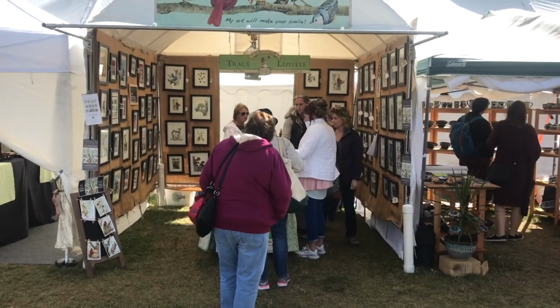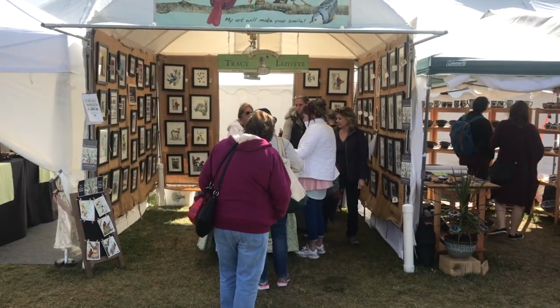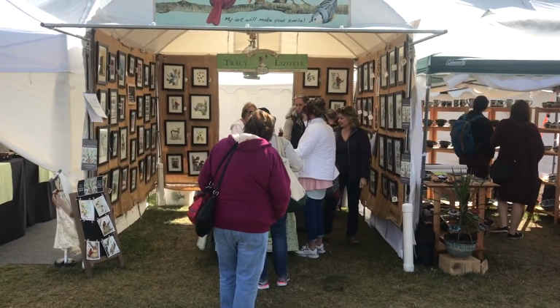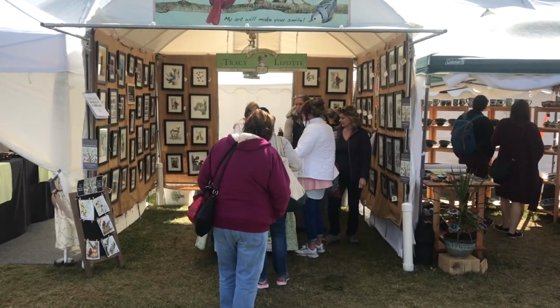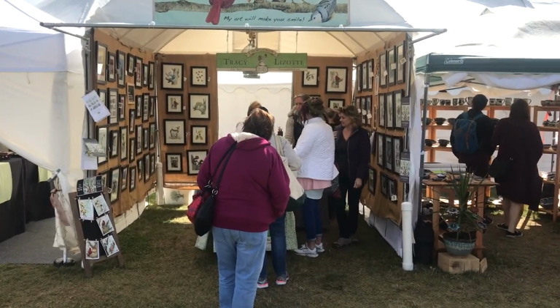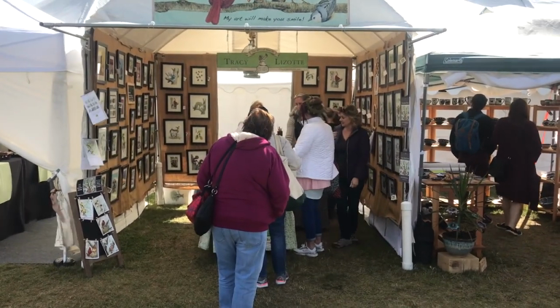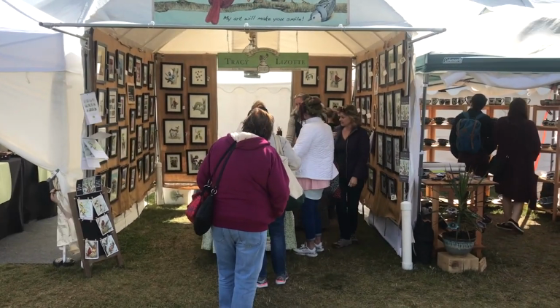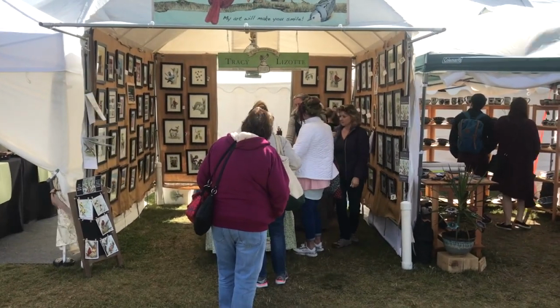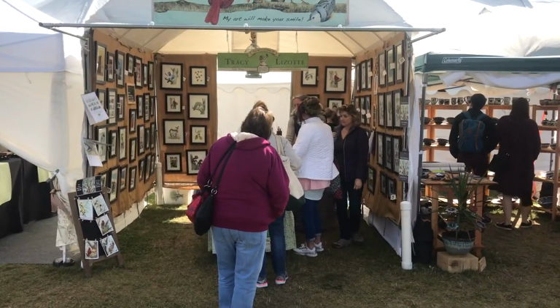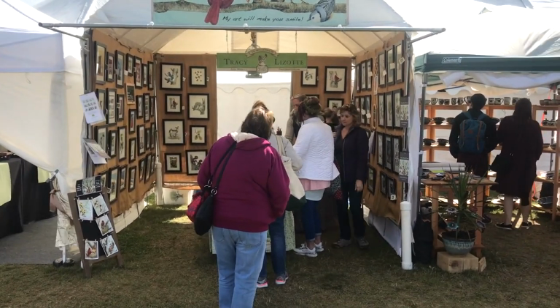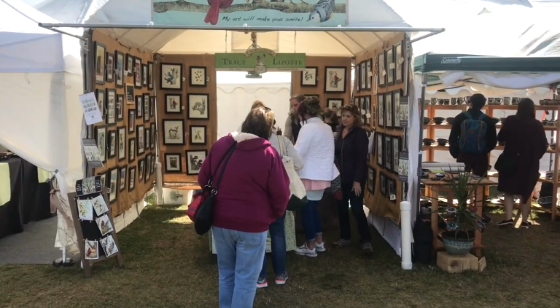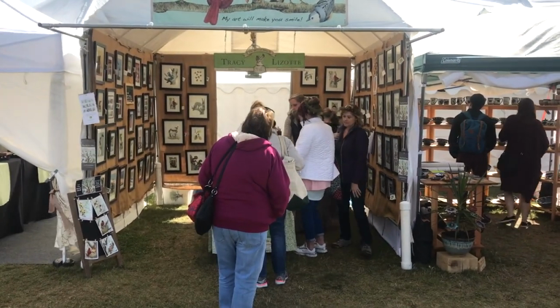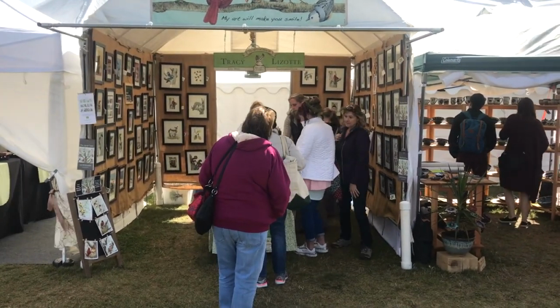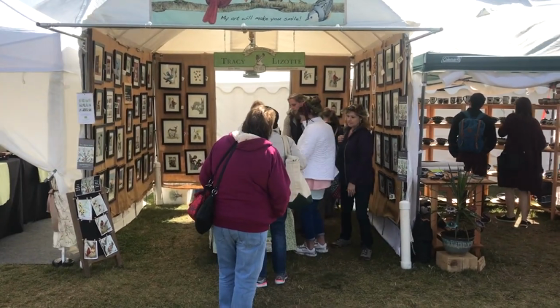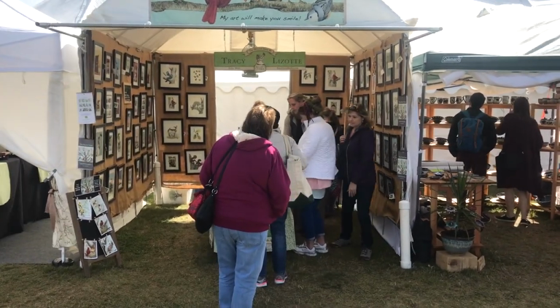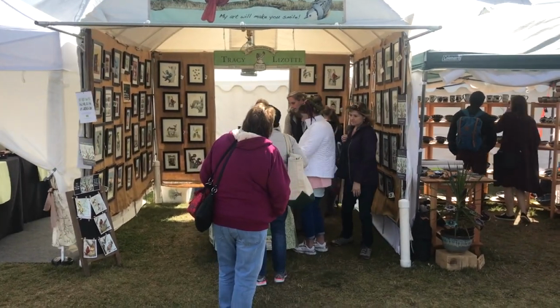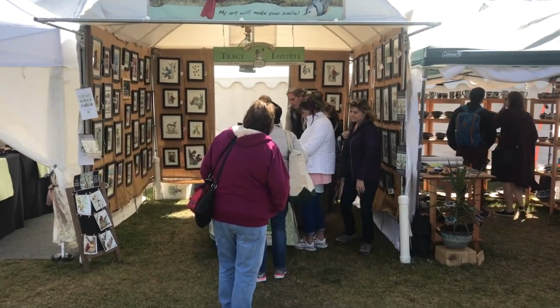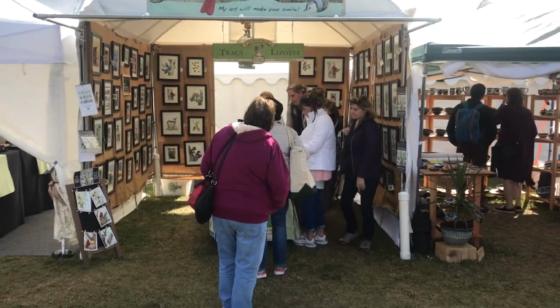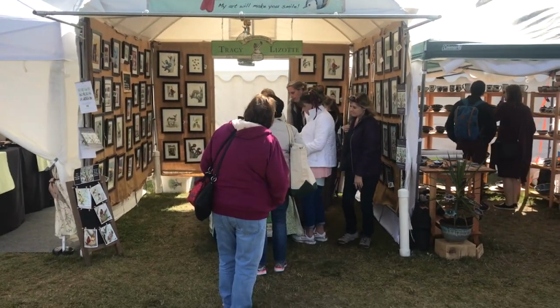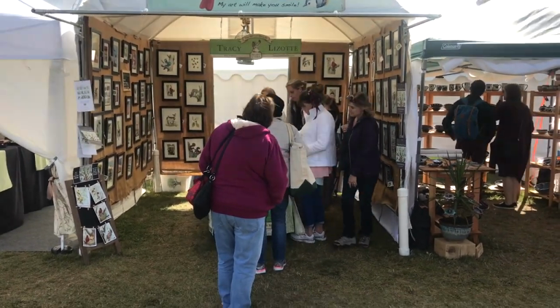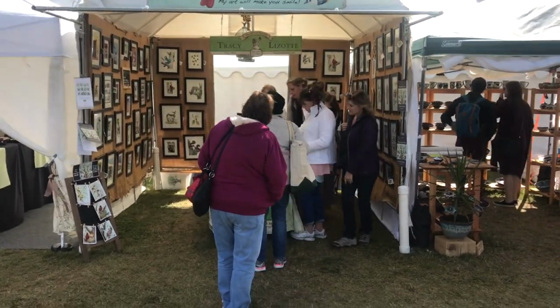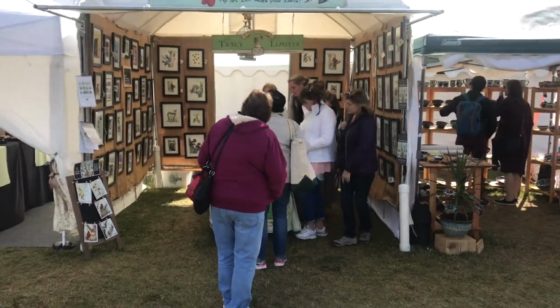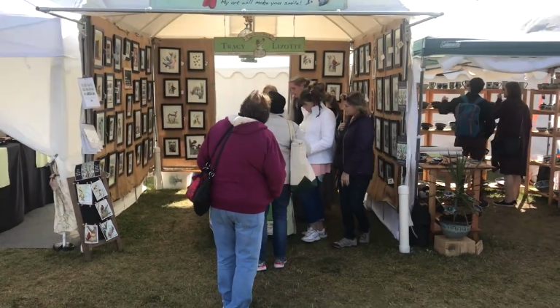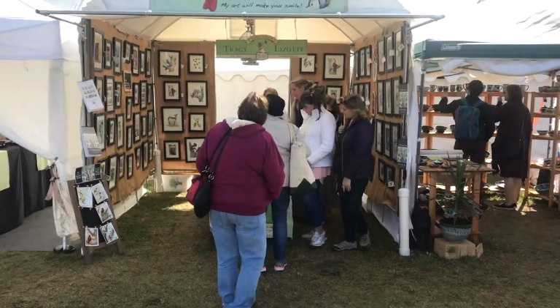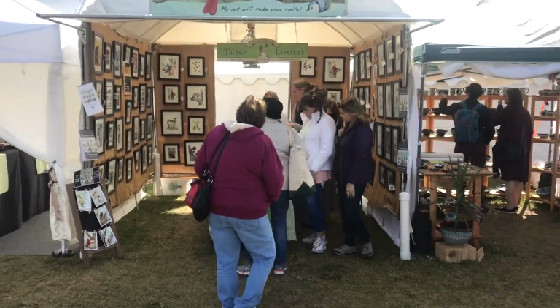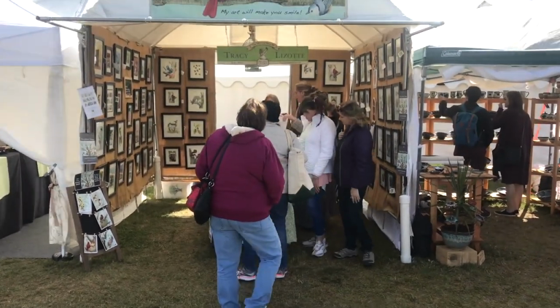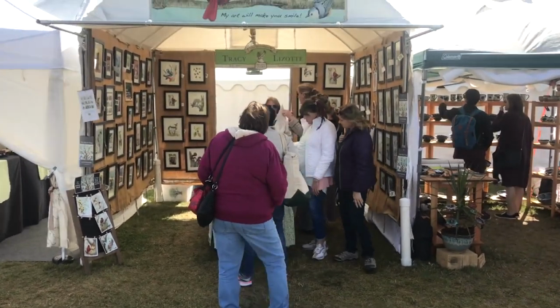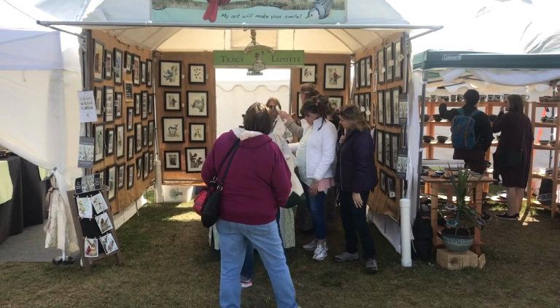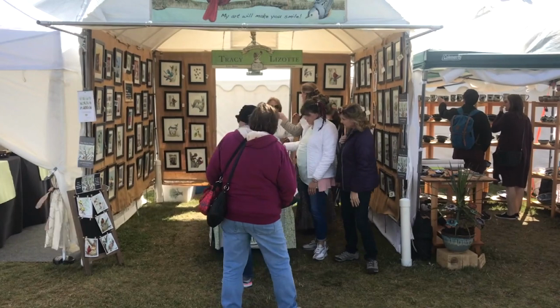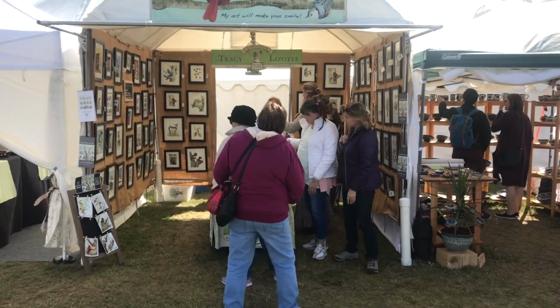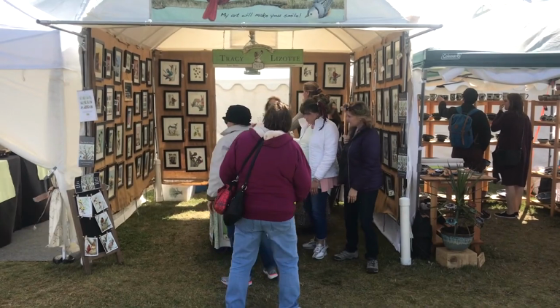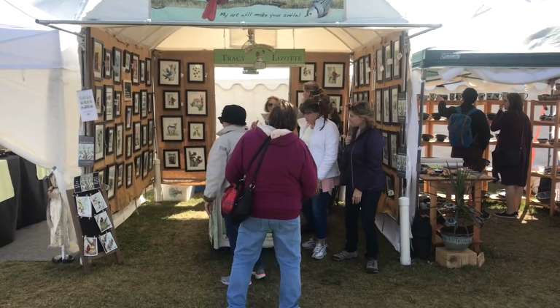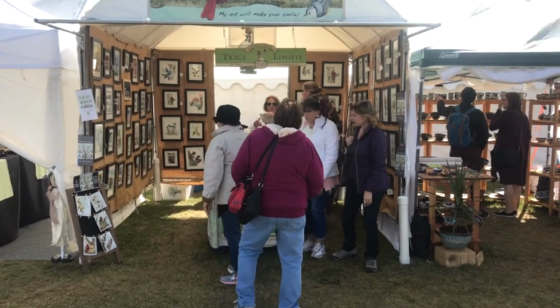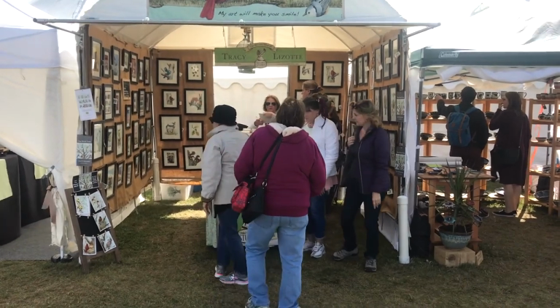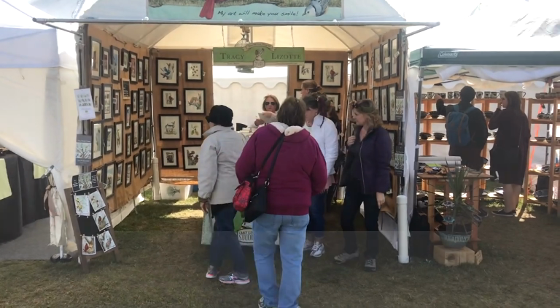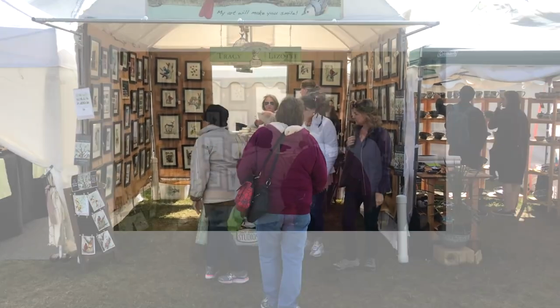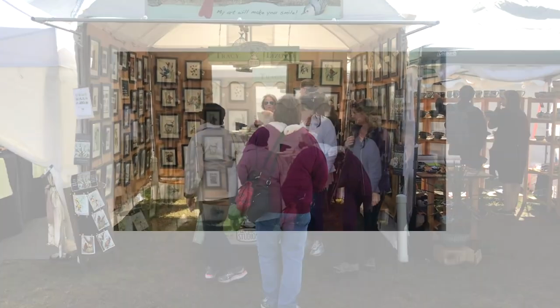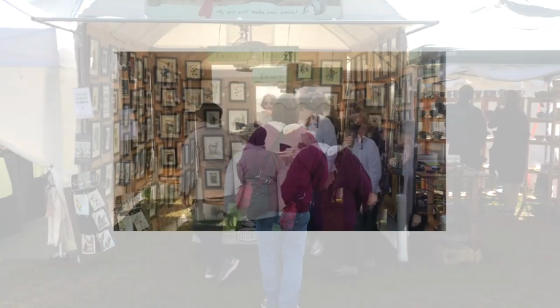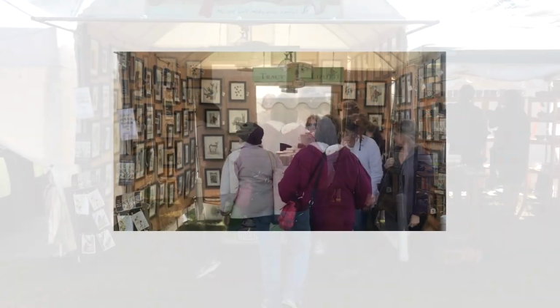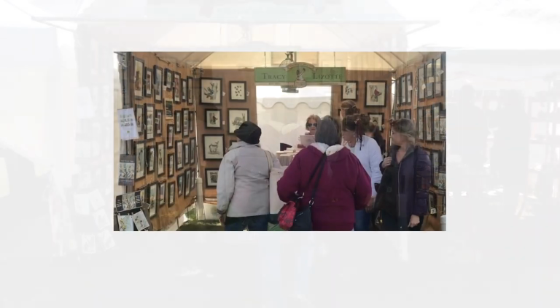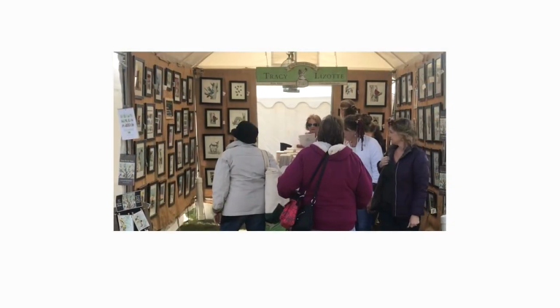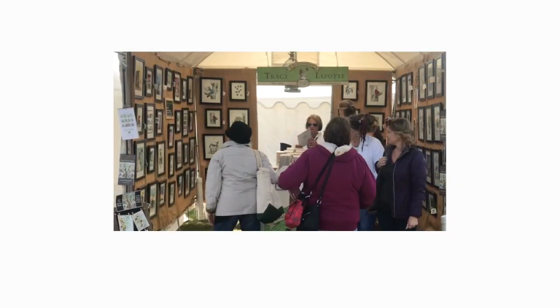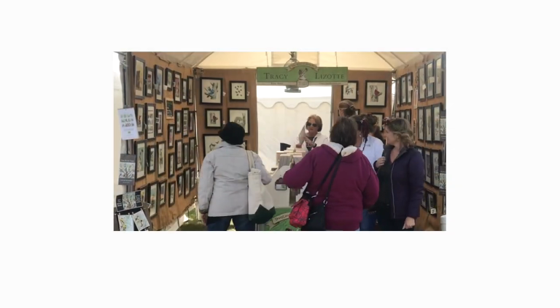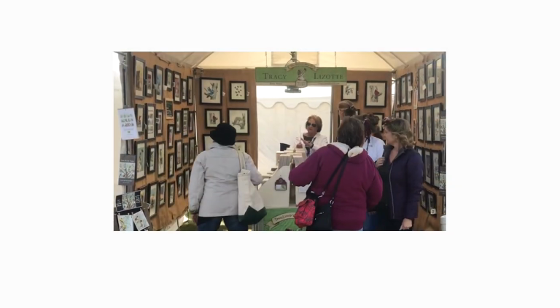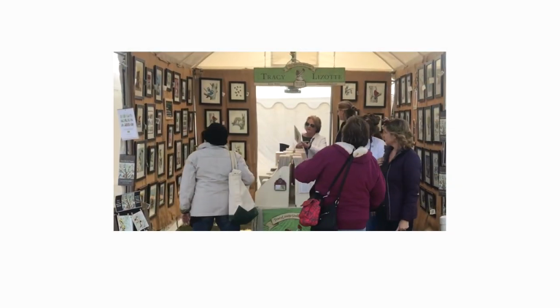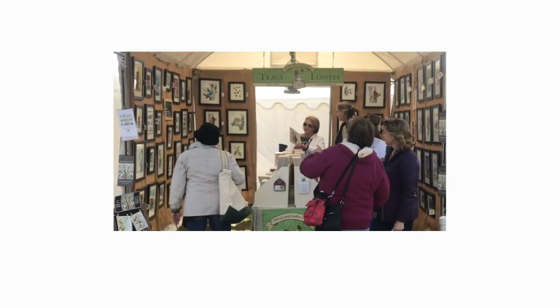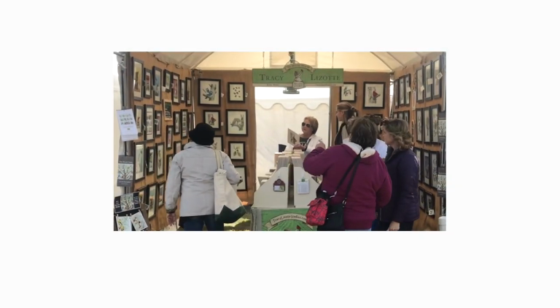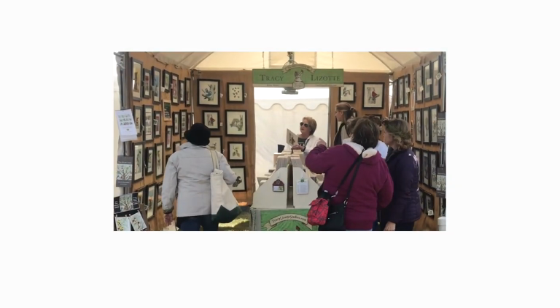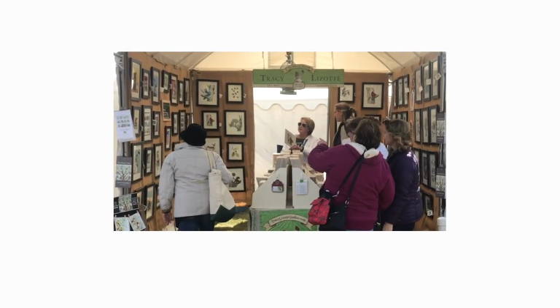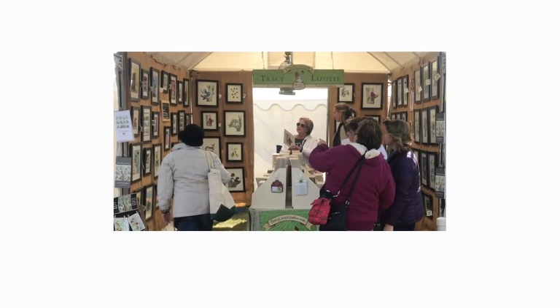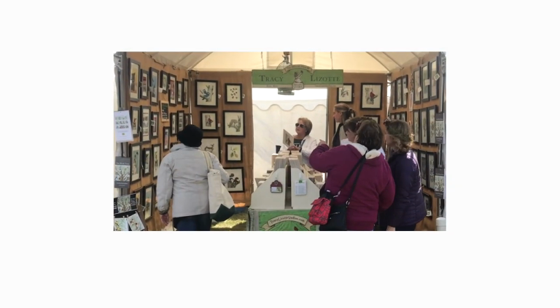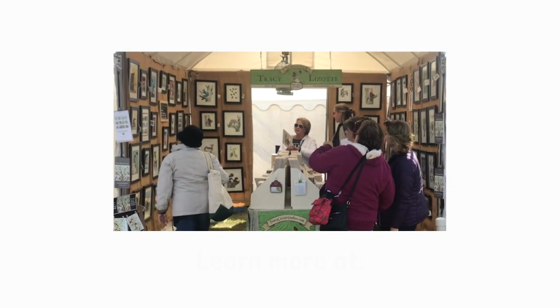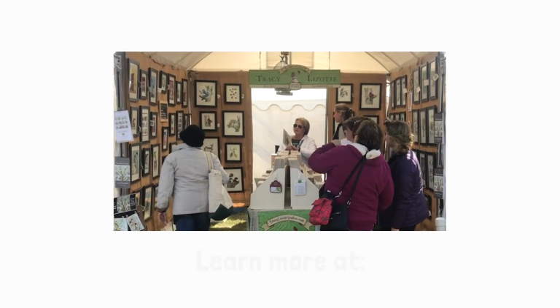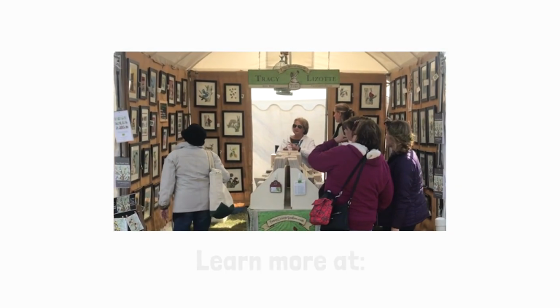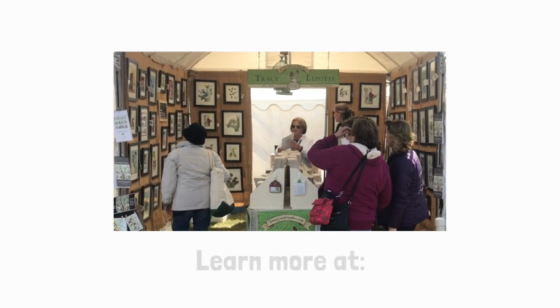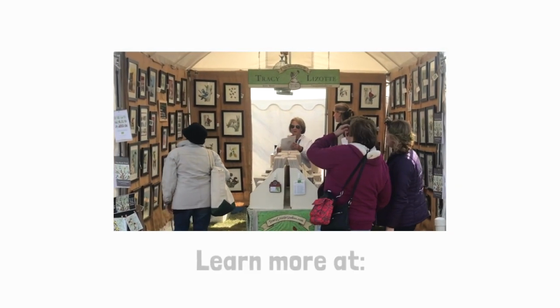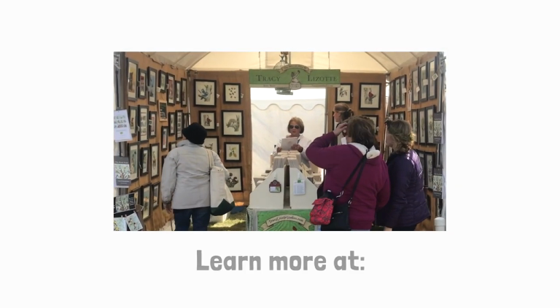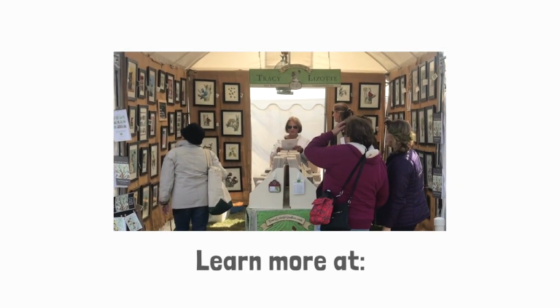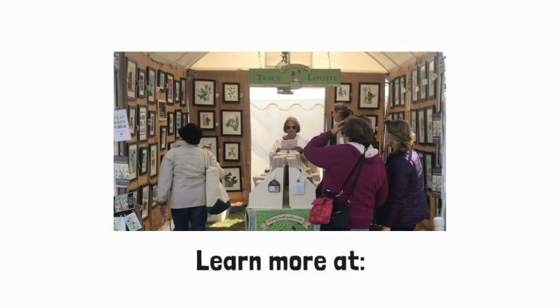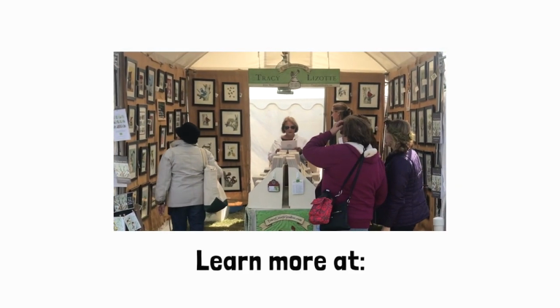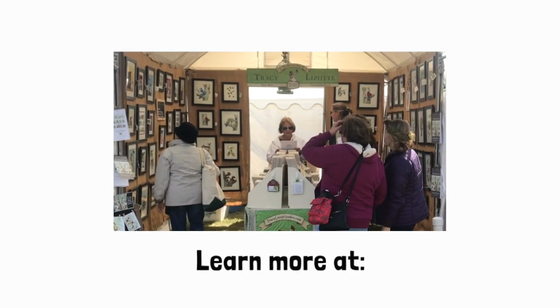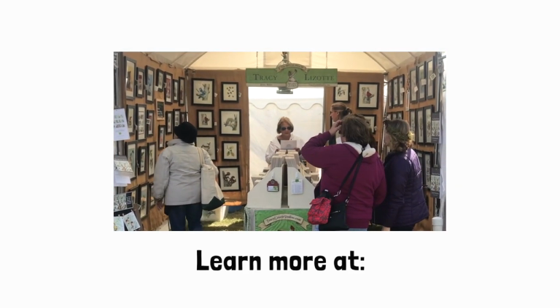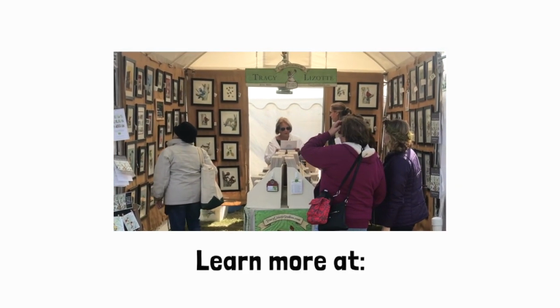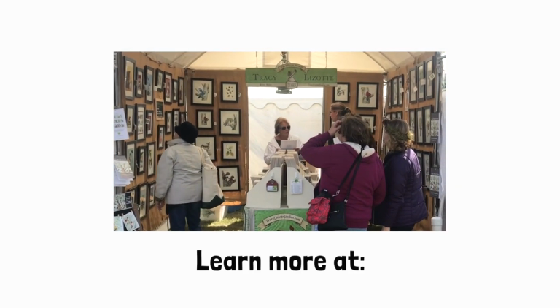It's a wonderful fair in the fall — it runs in September. It's something definitely, if you're in the area, you should check out.